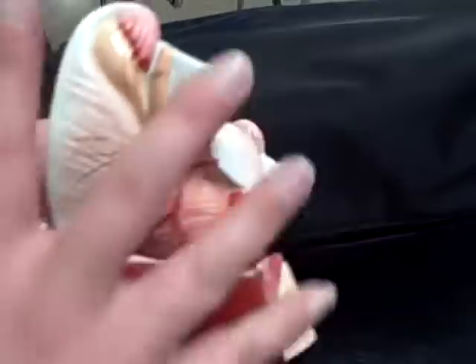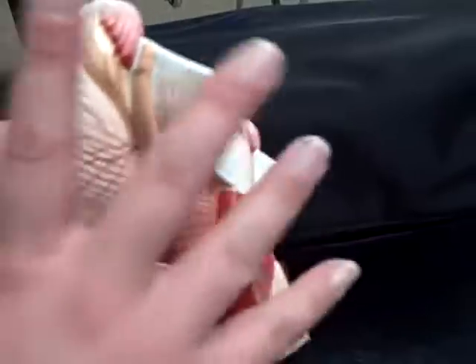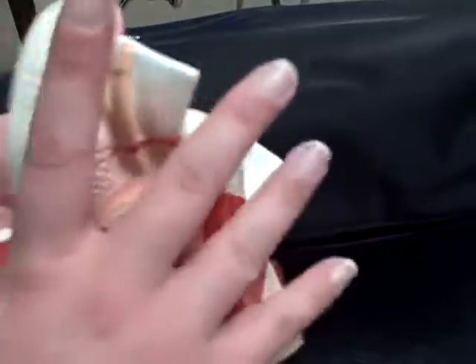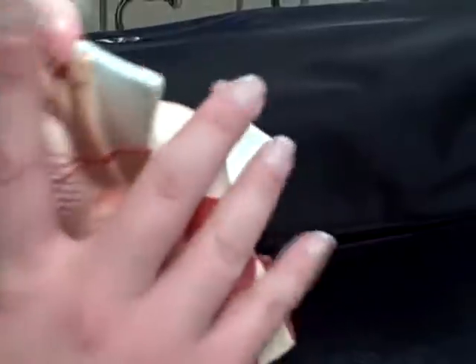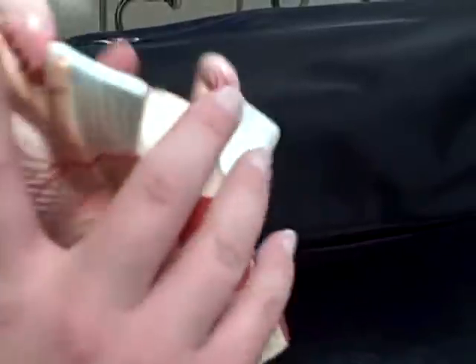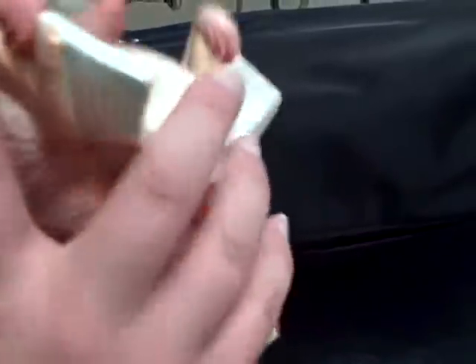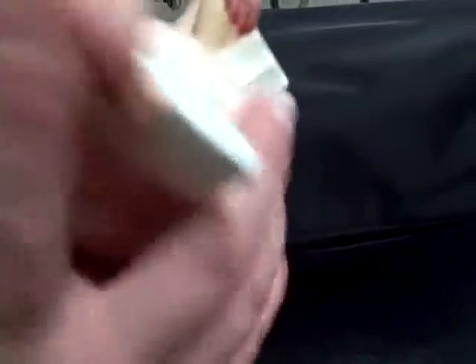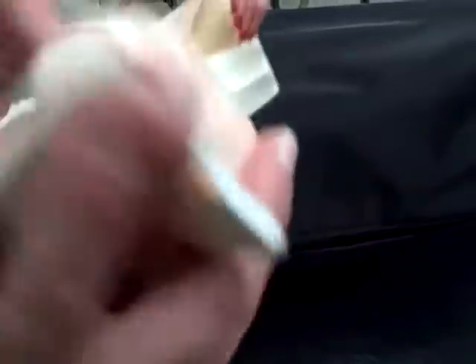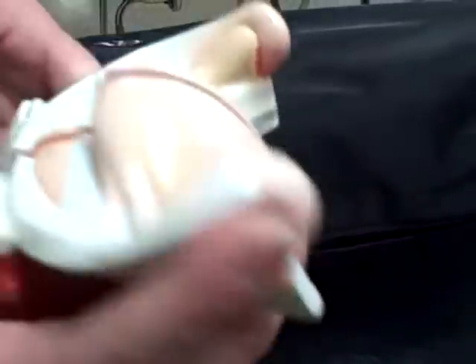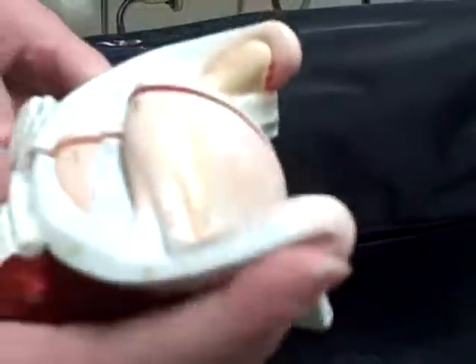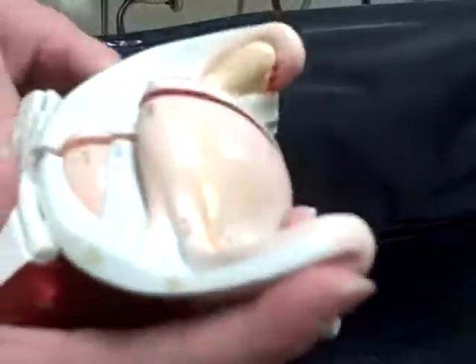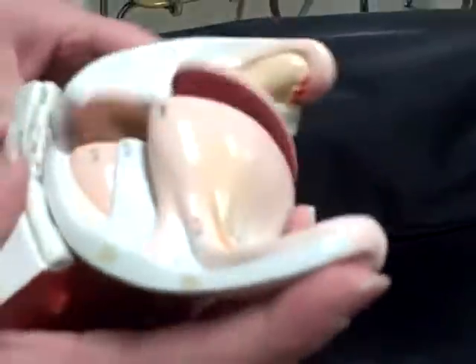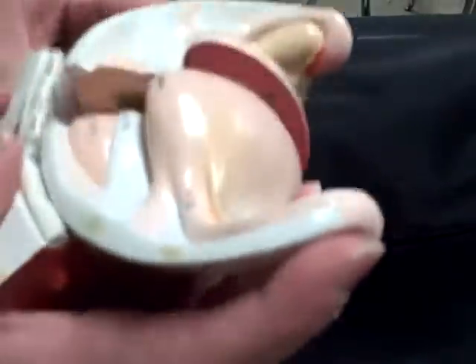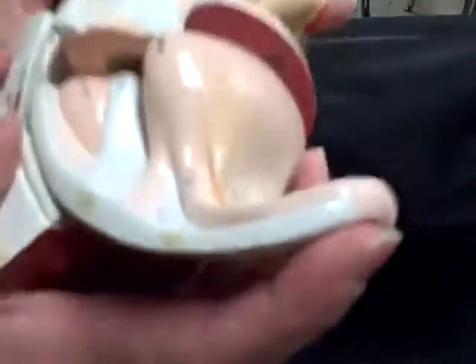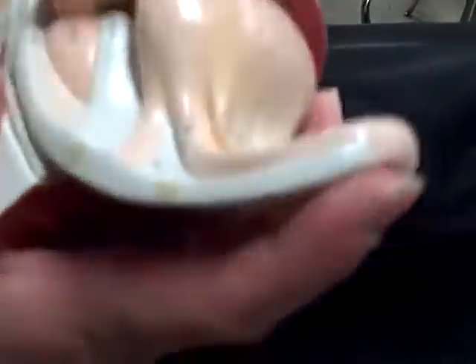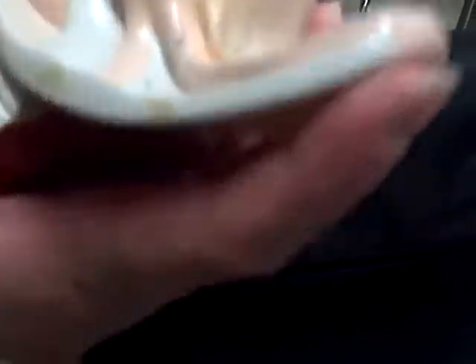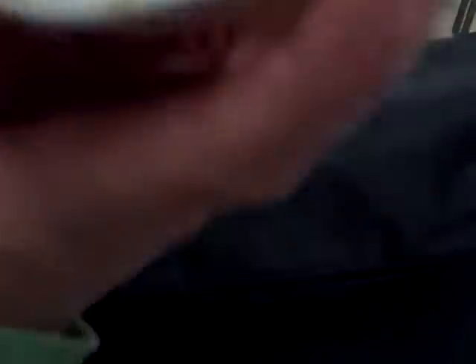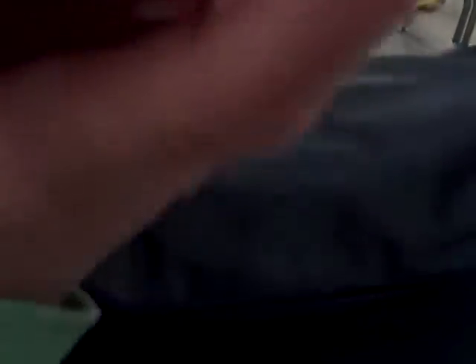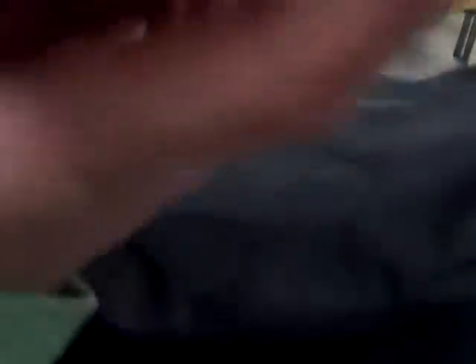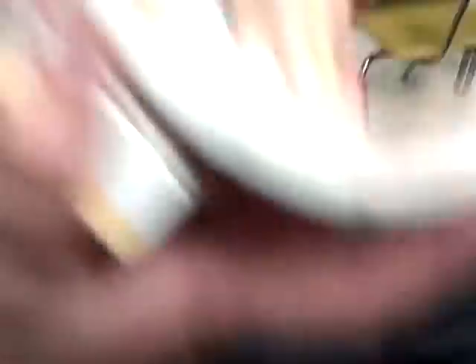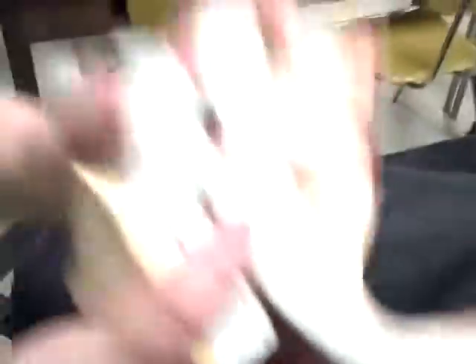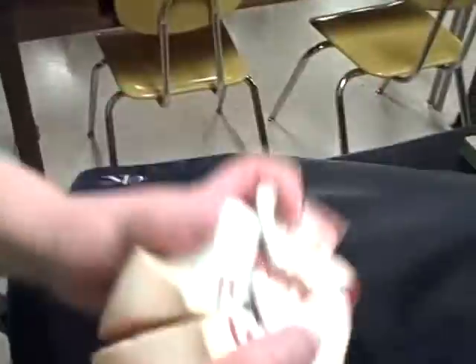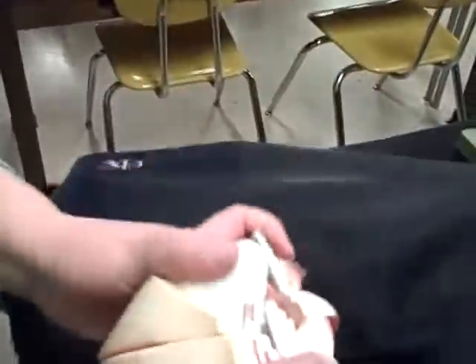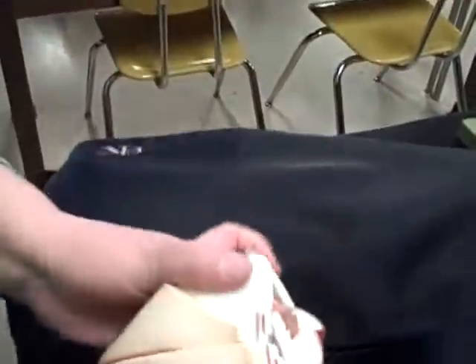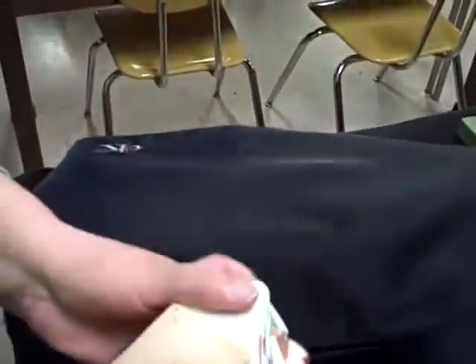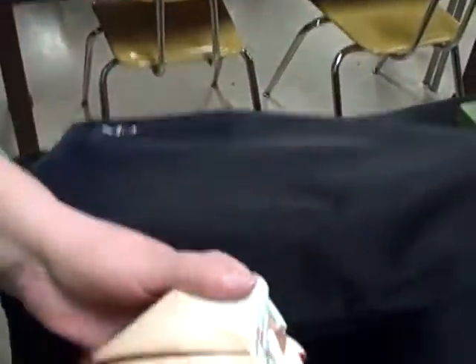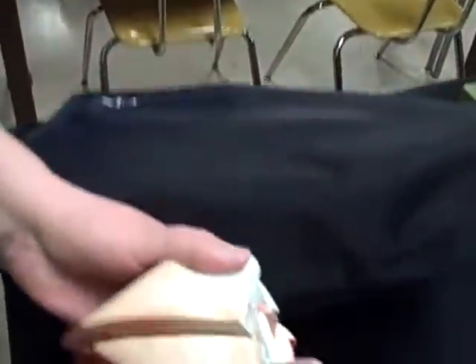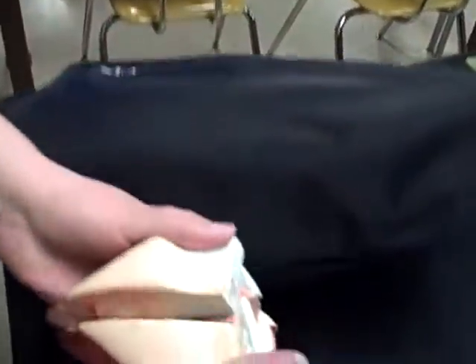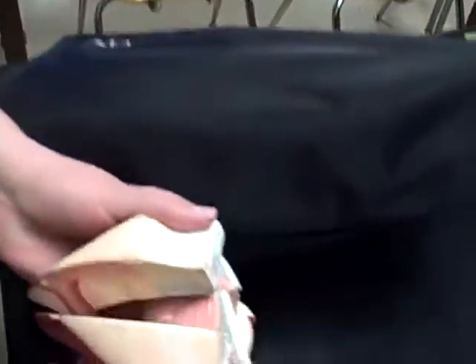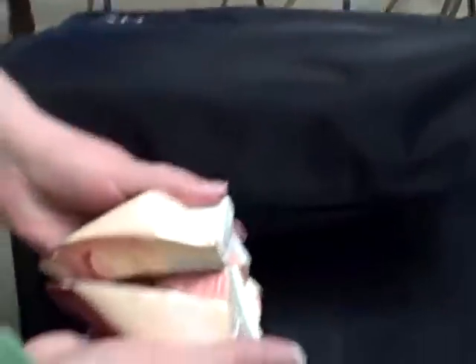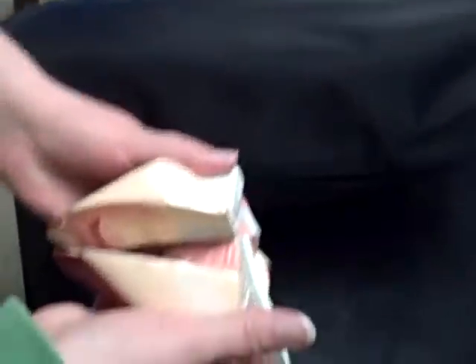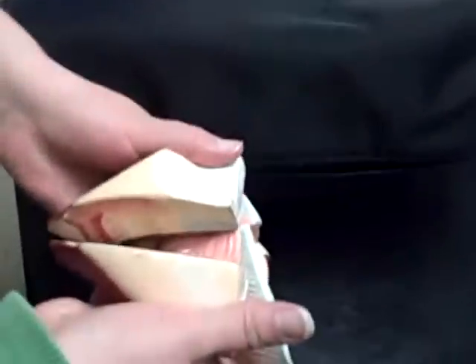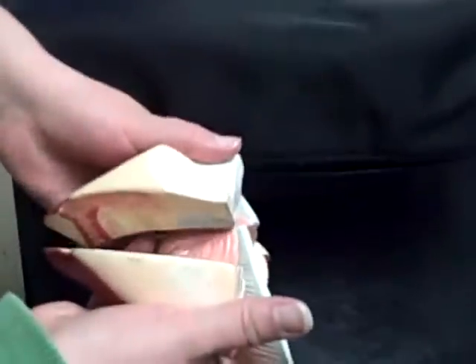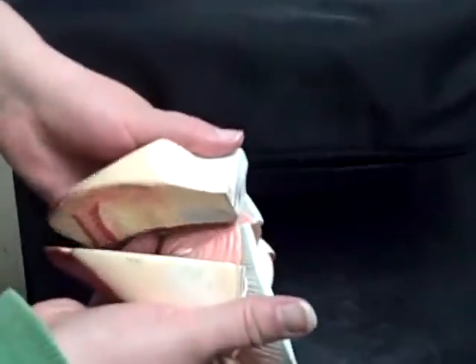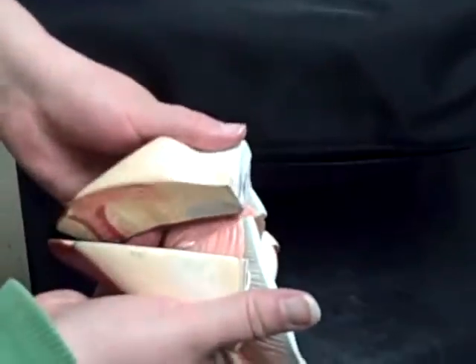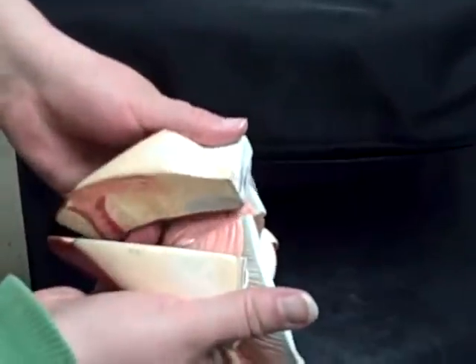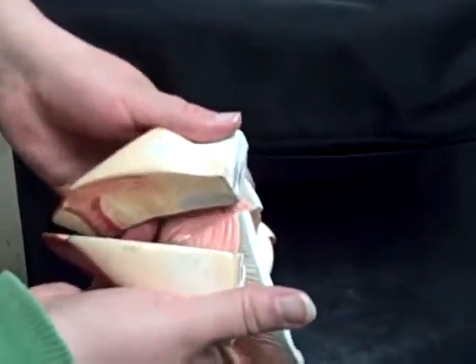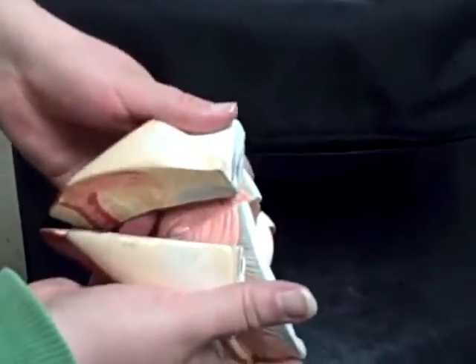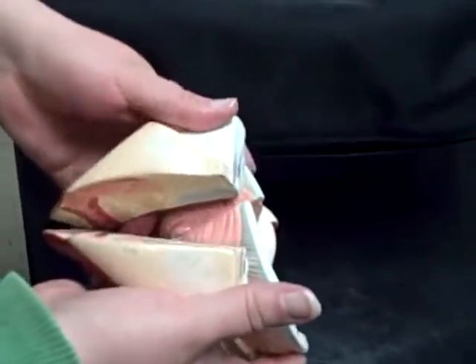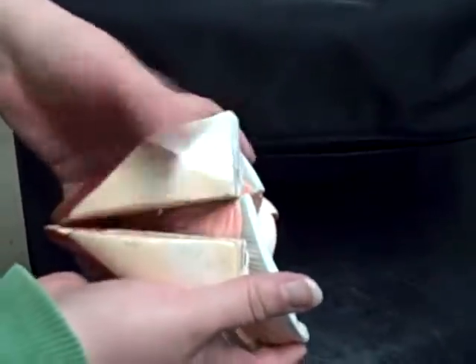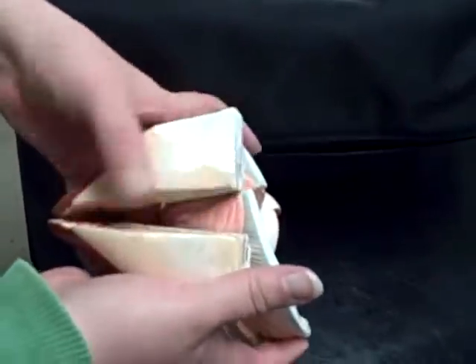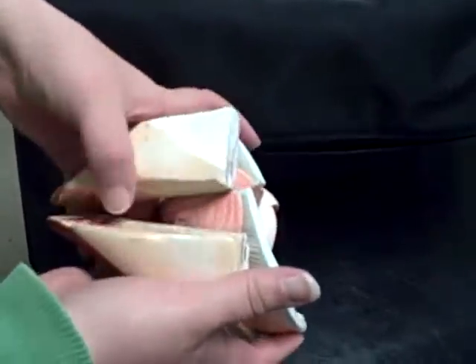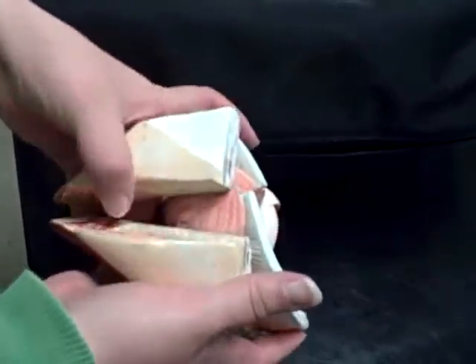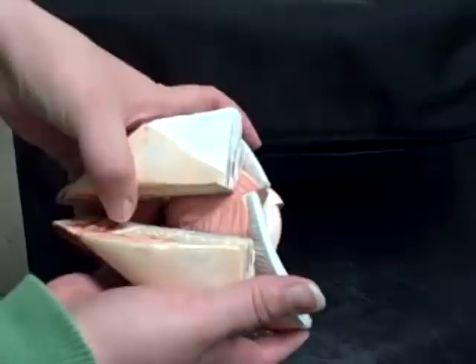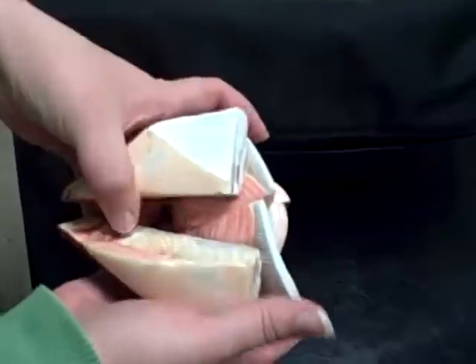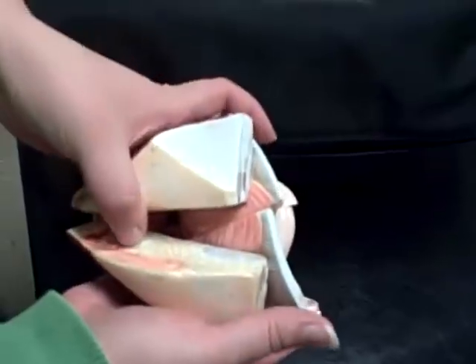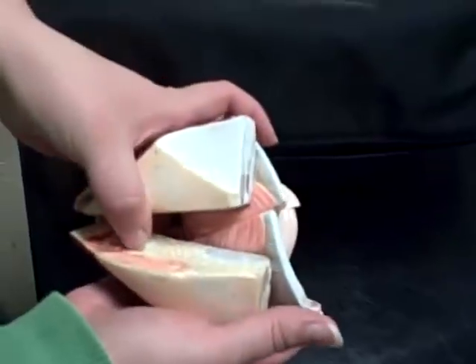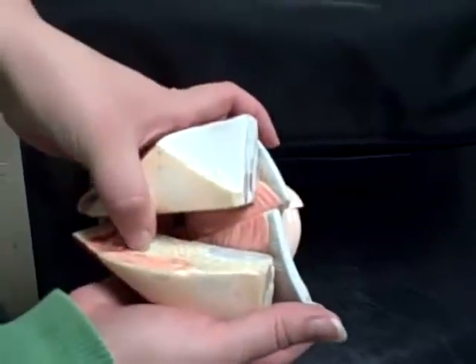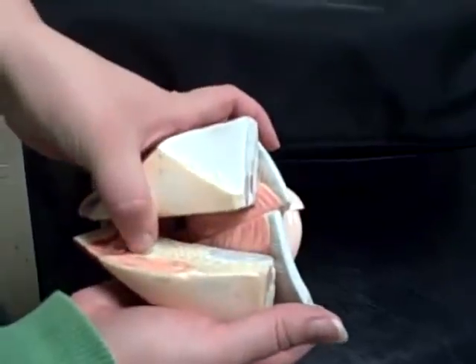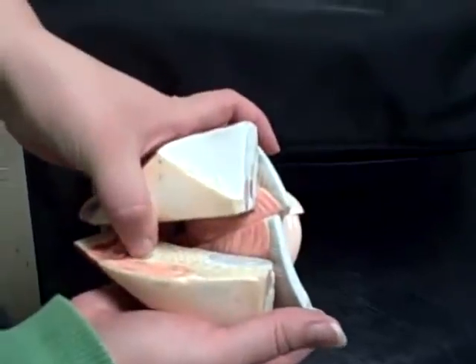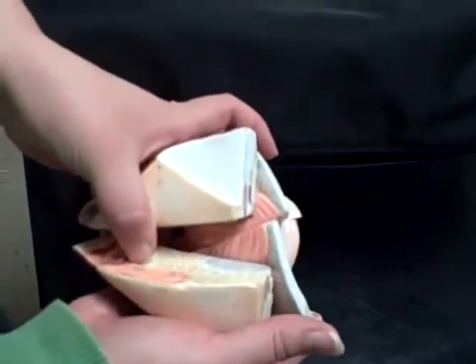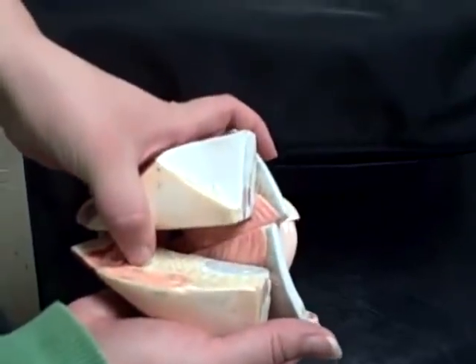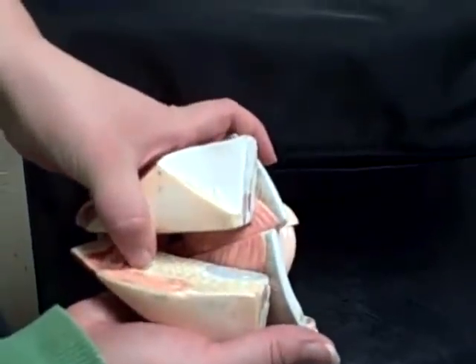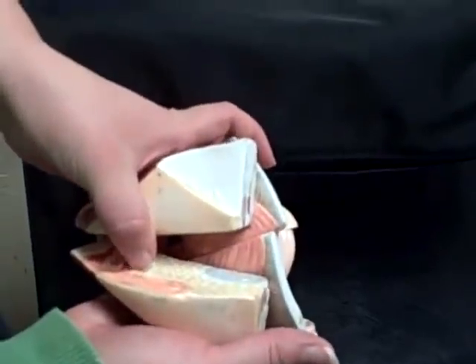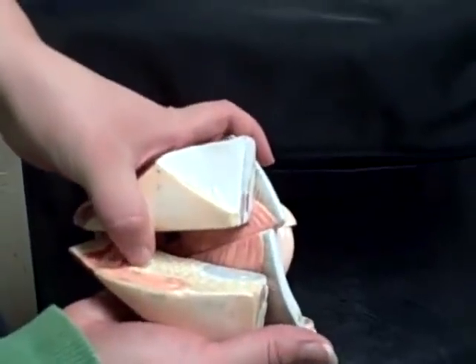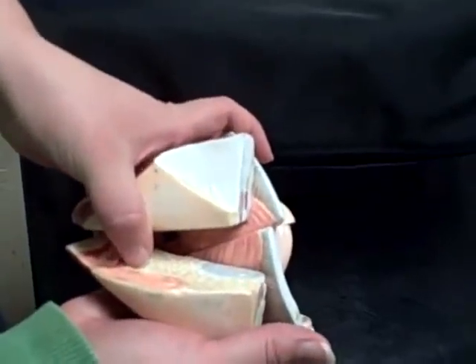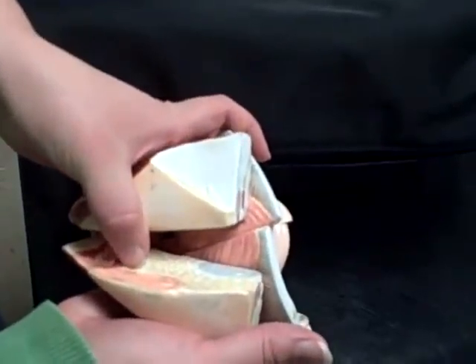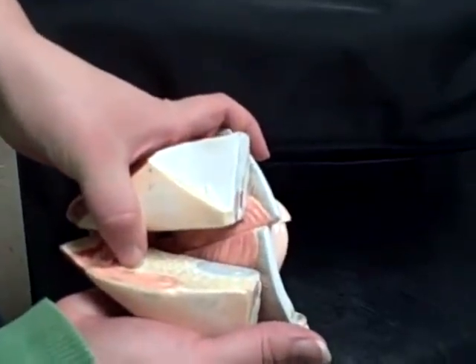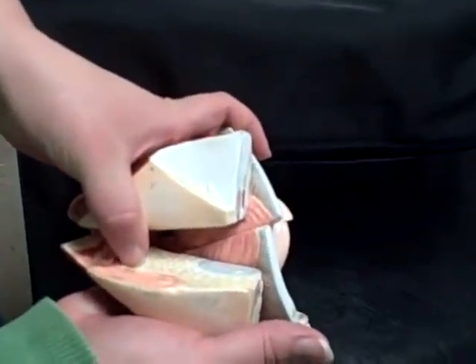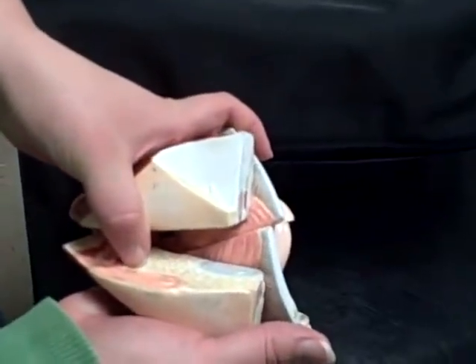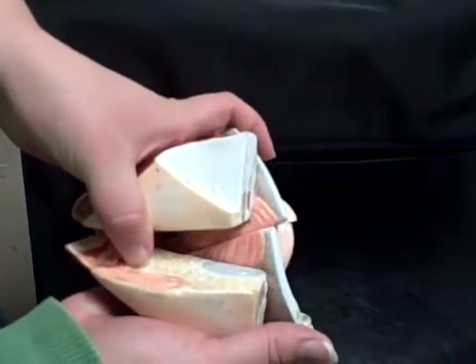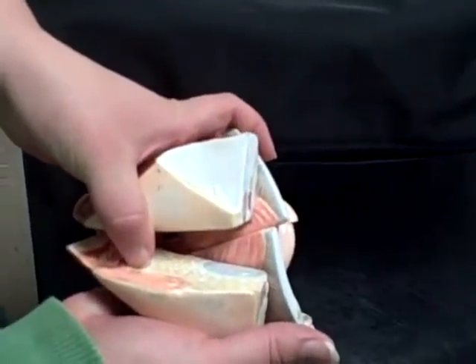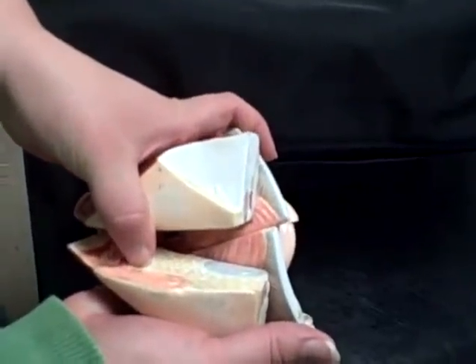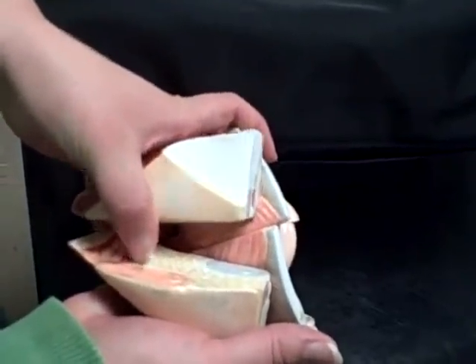And then let's go upside down. Down here would be your external urethral orifice here.